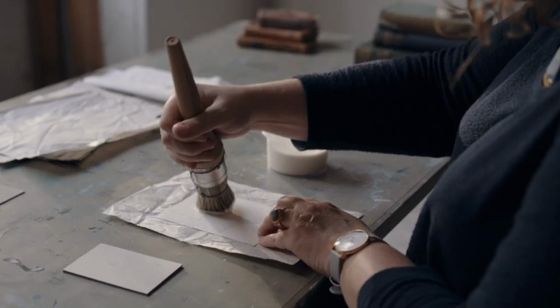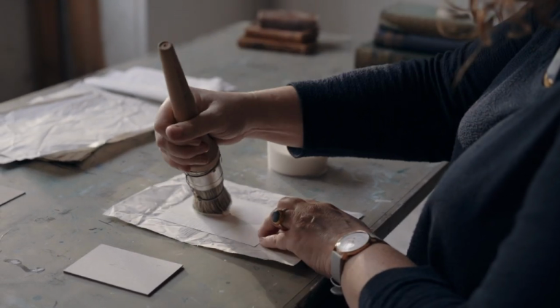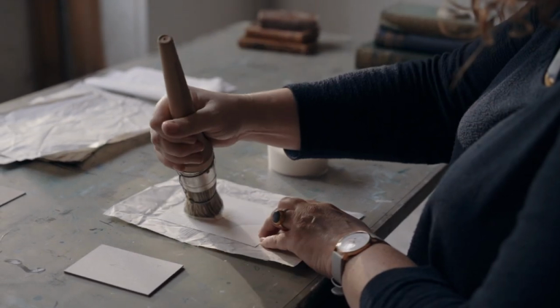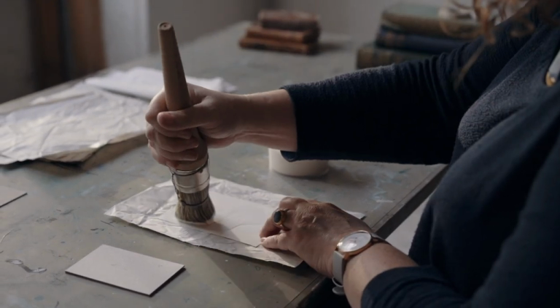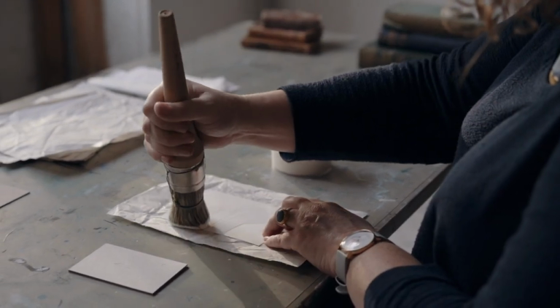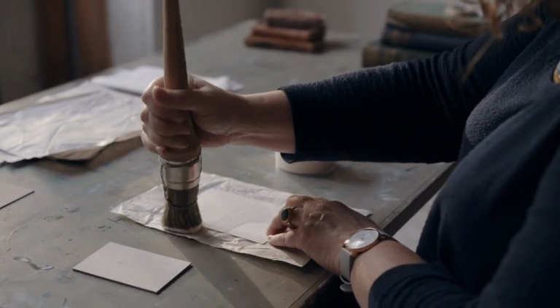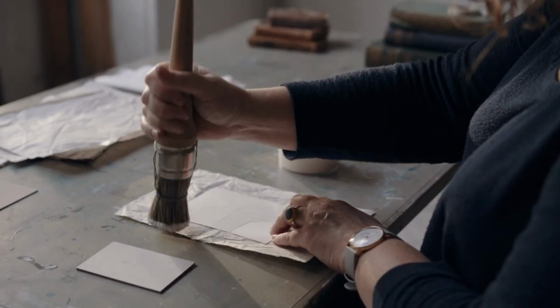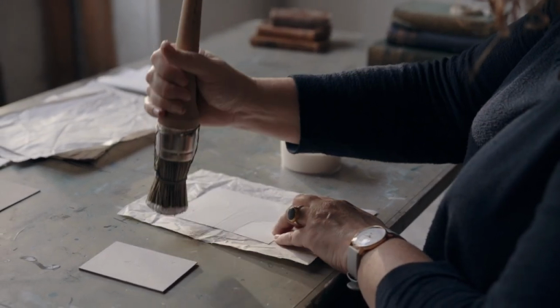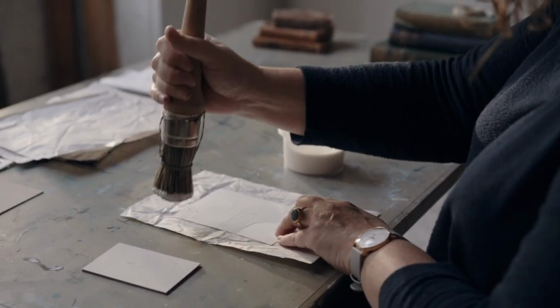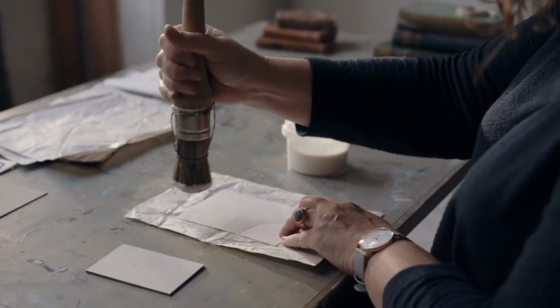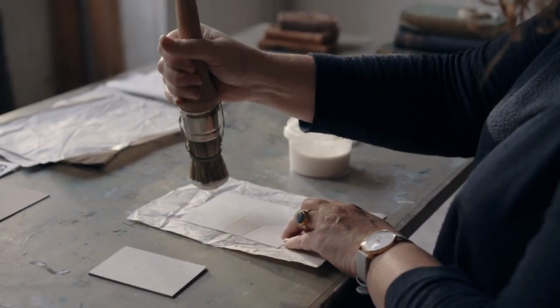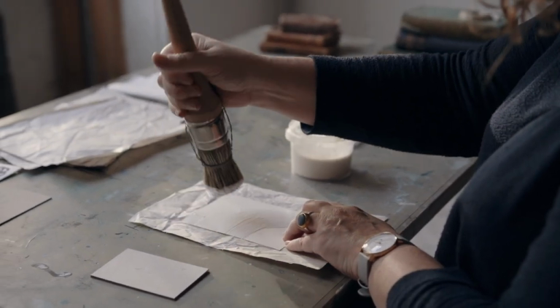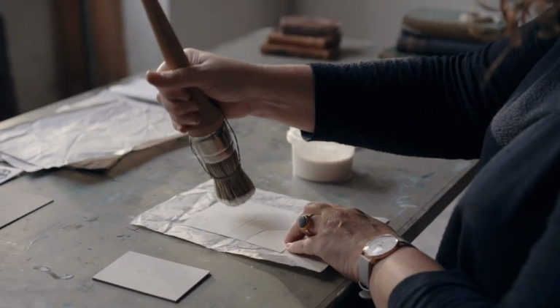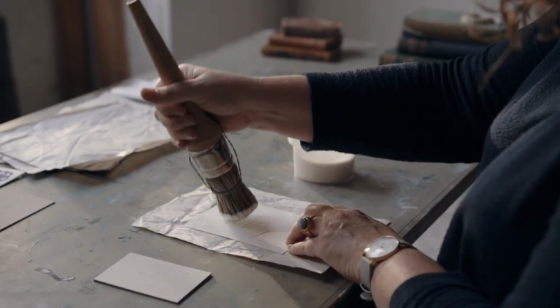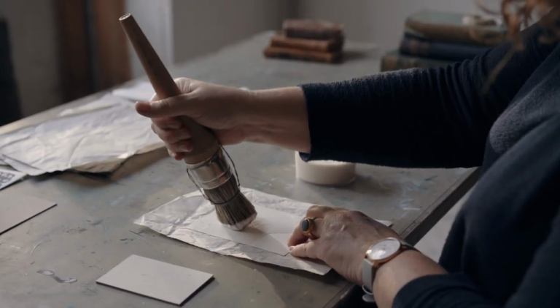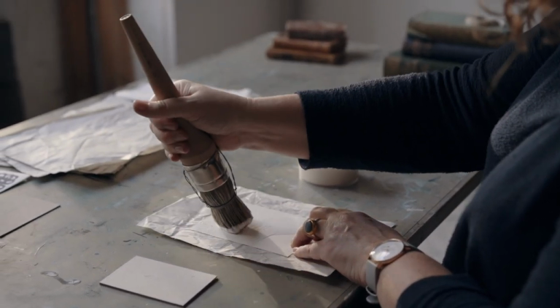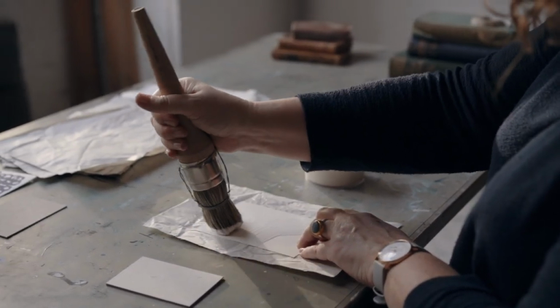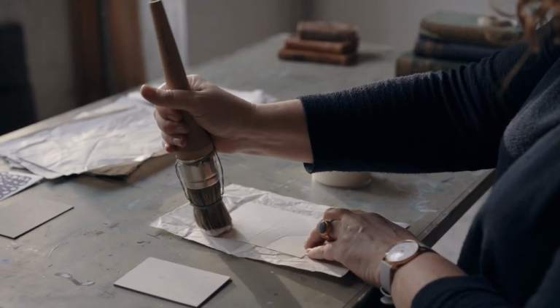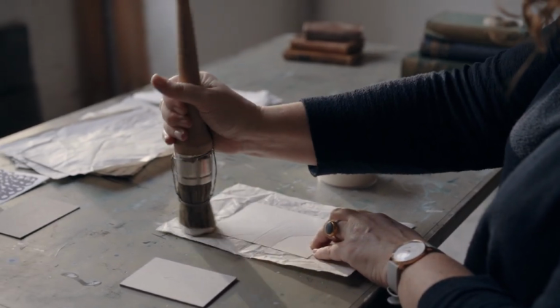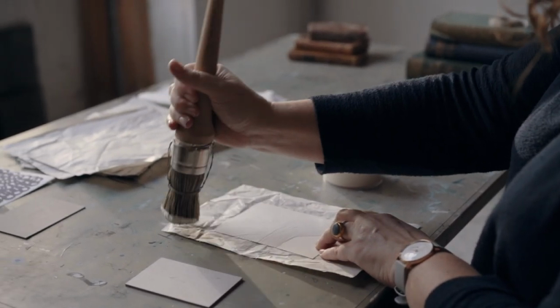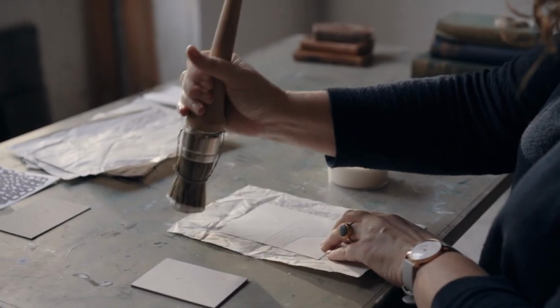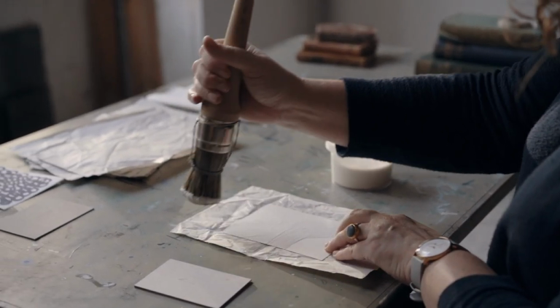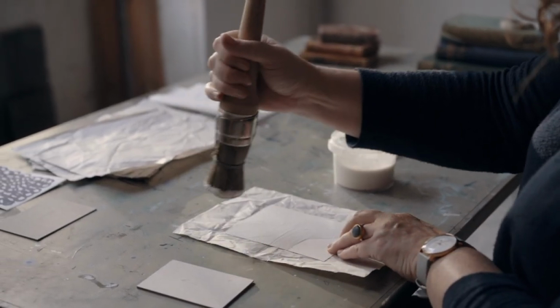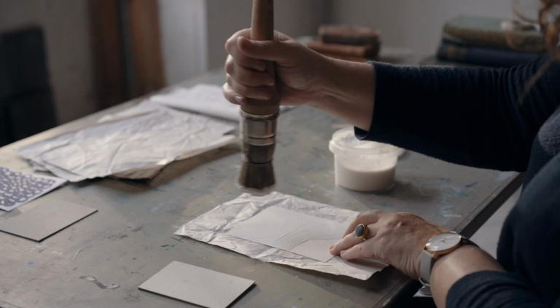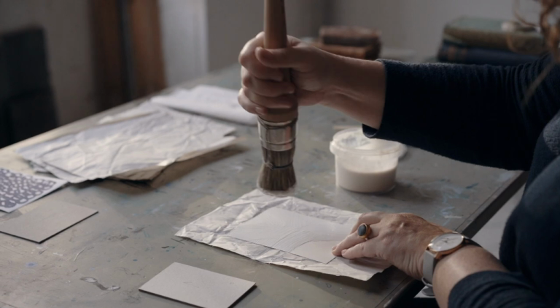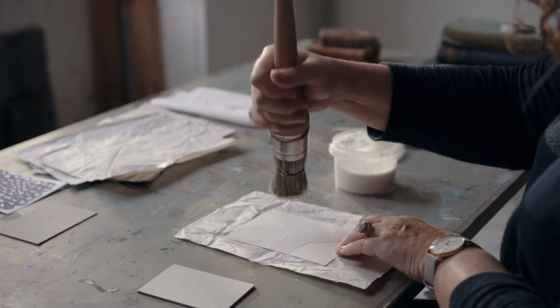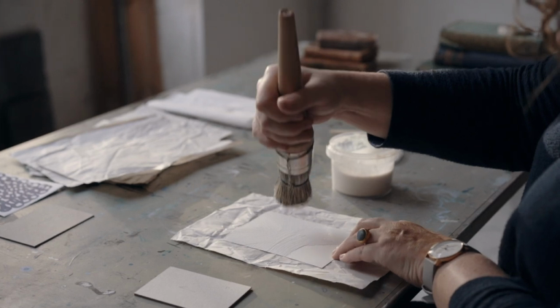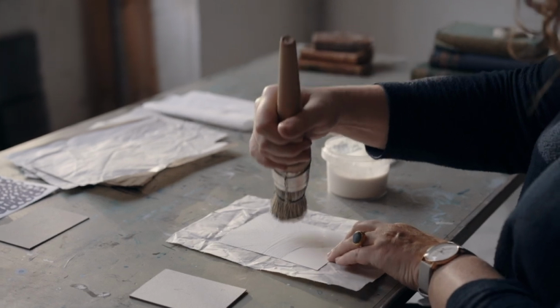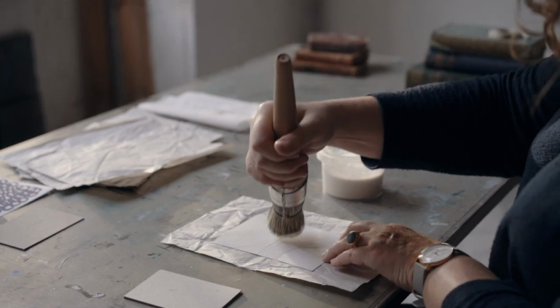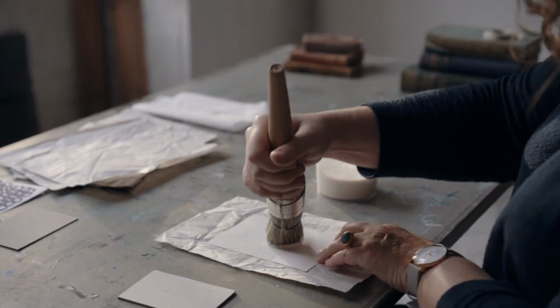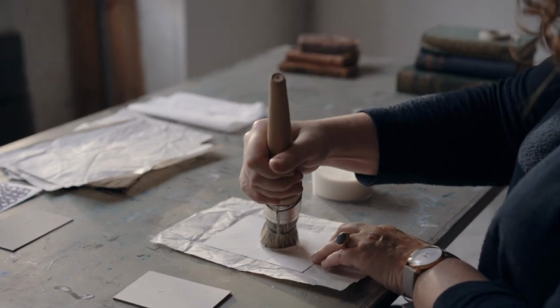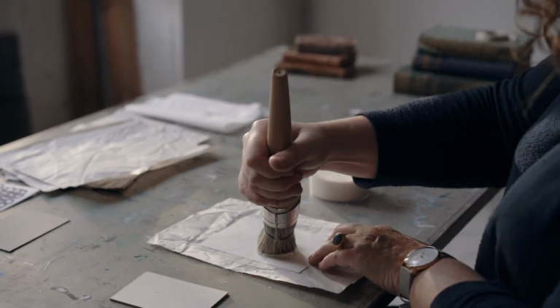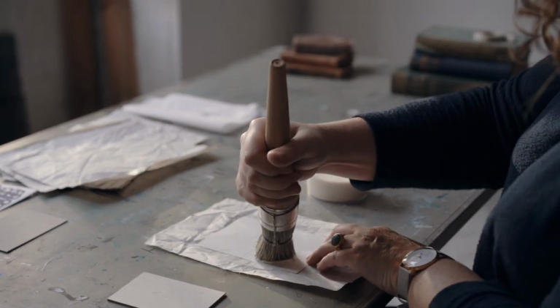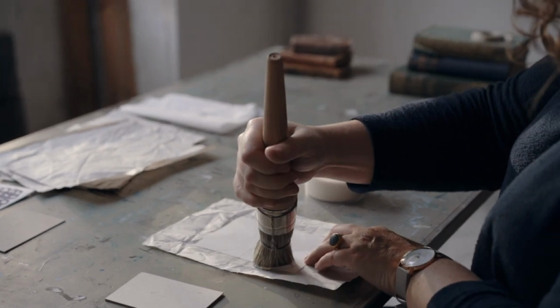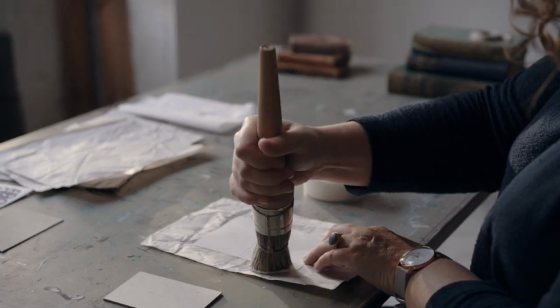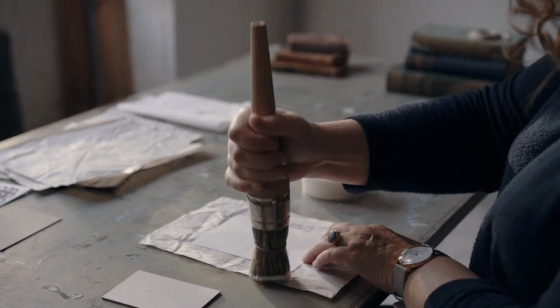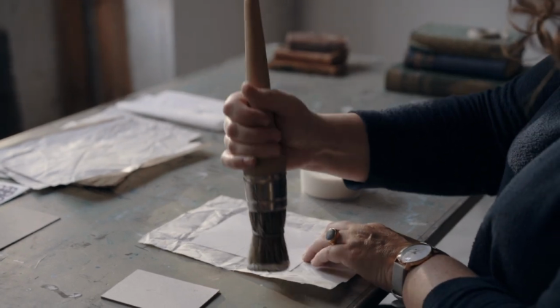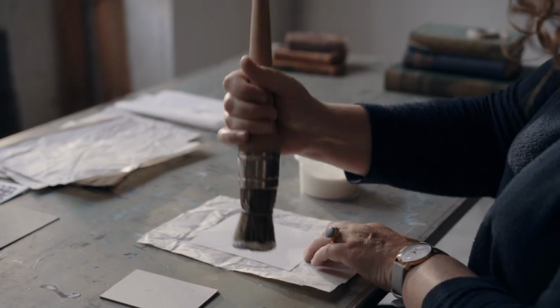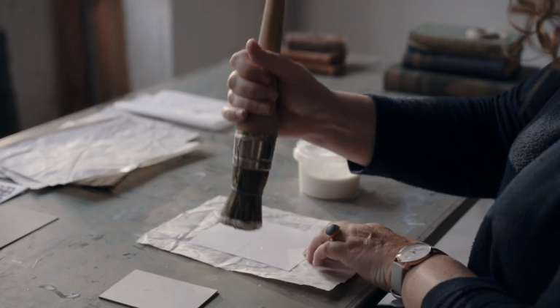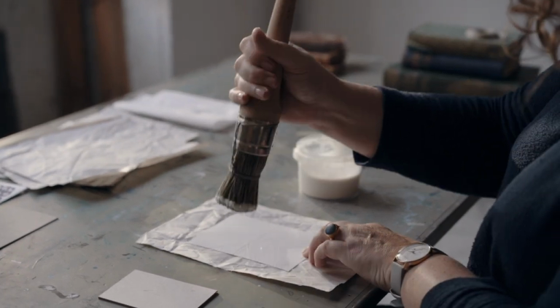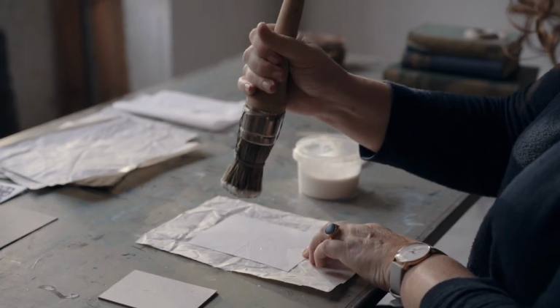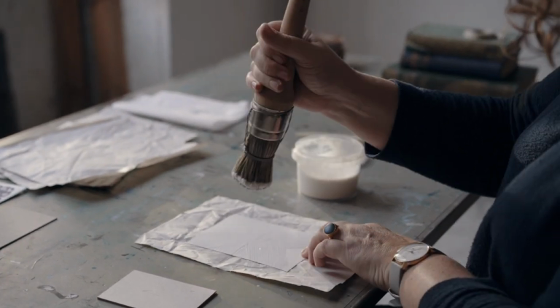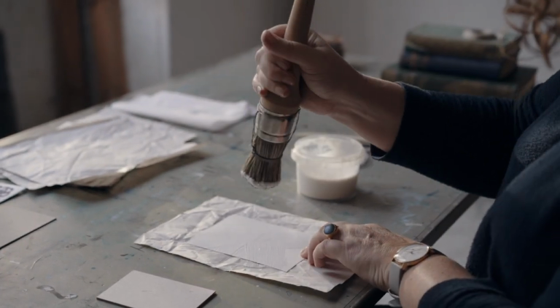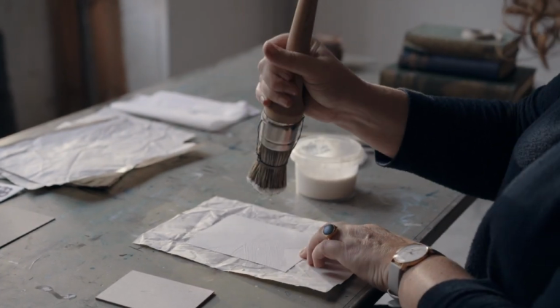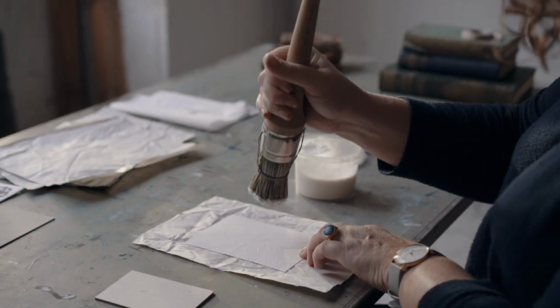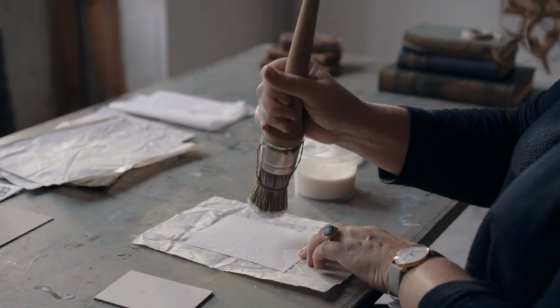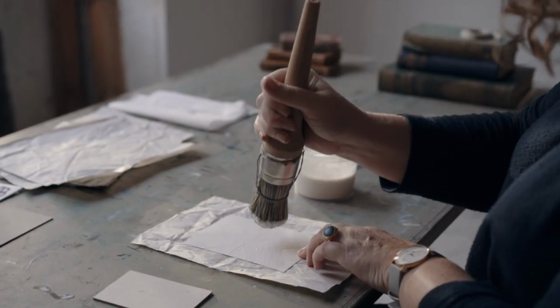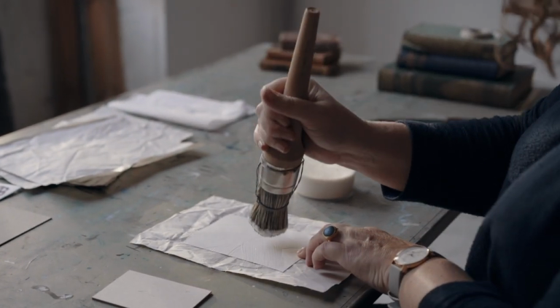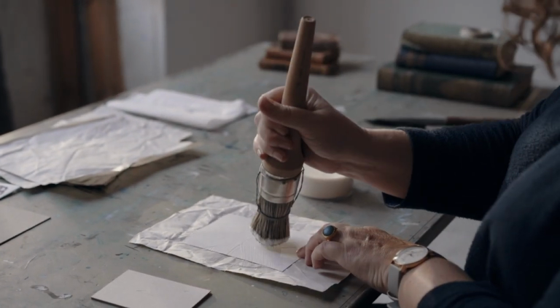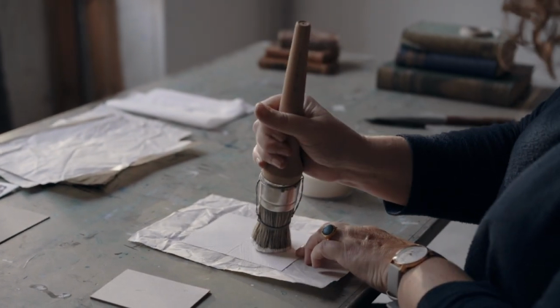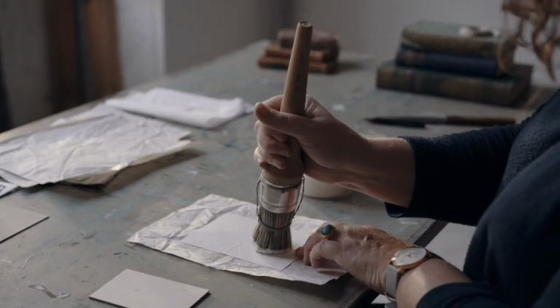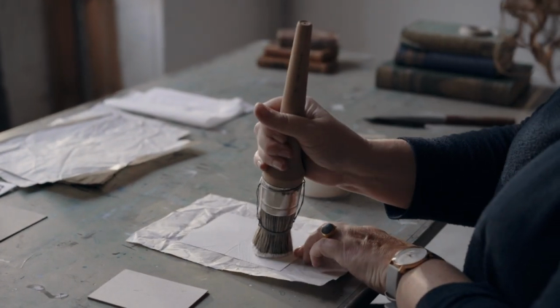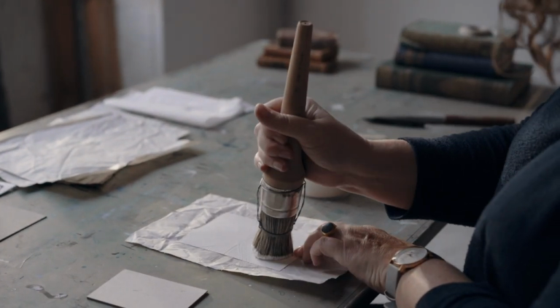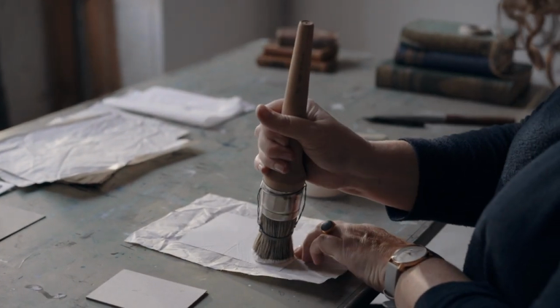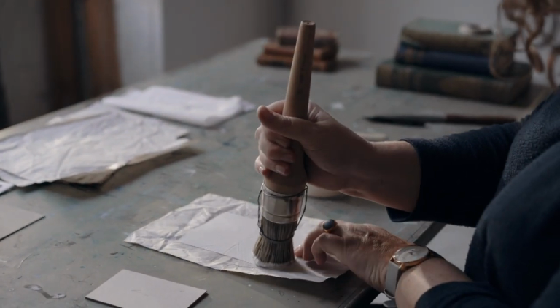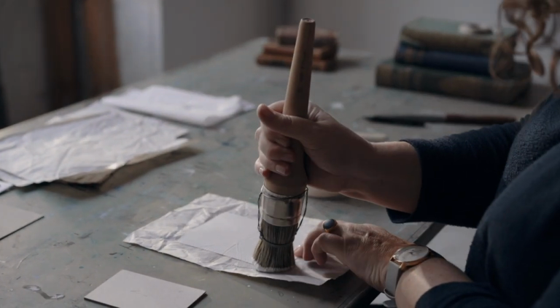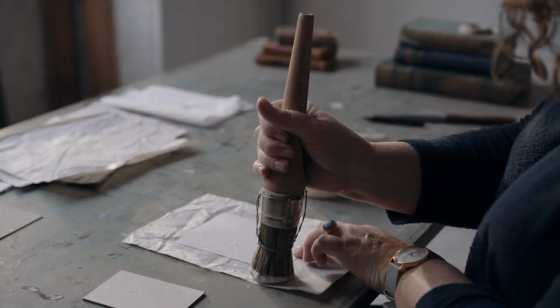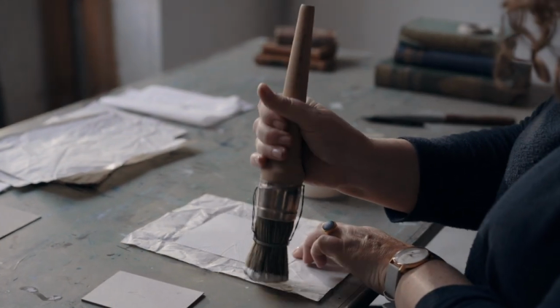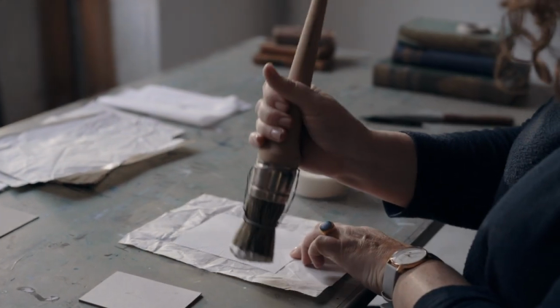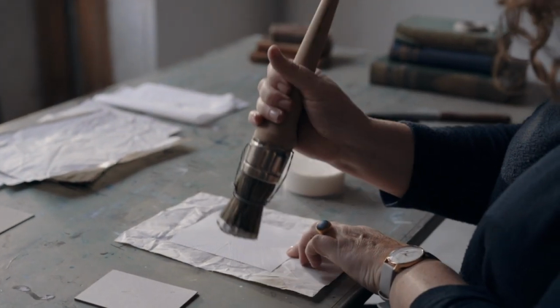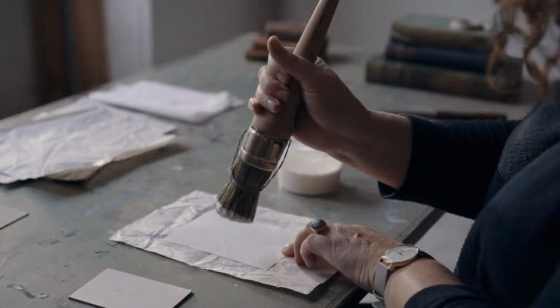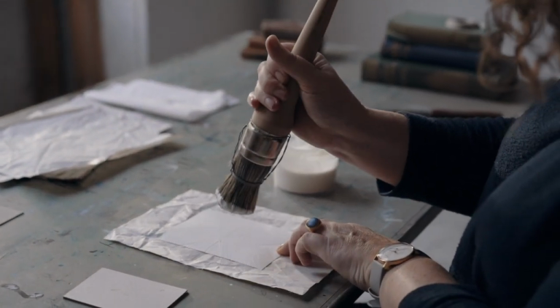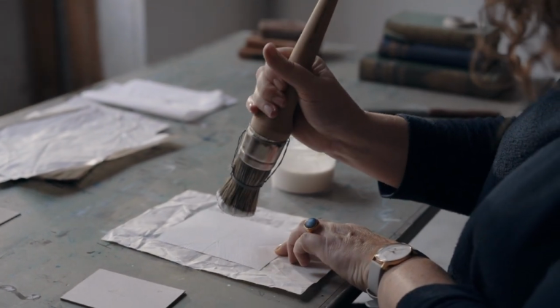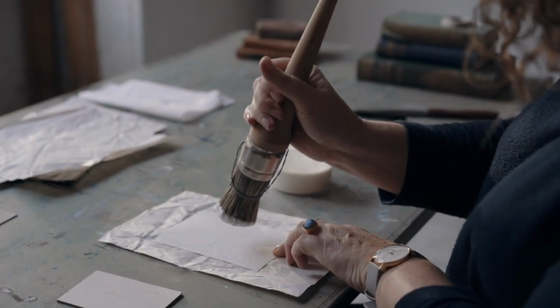Don't panic about the paper curling — this confirms the grain direction. The paper will relax again flat as the moisture in the glue is absorbed.